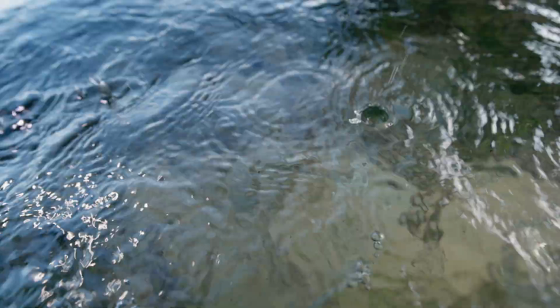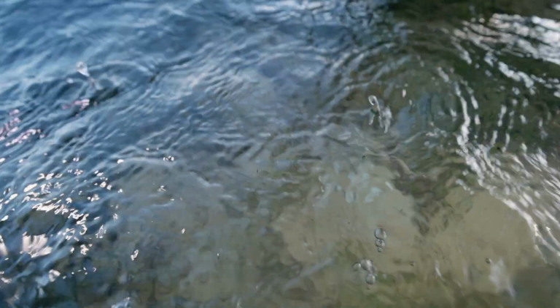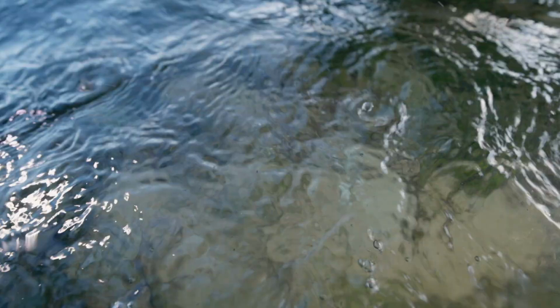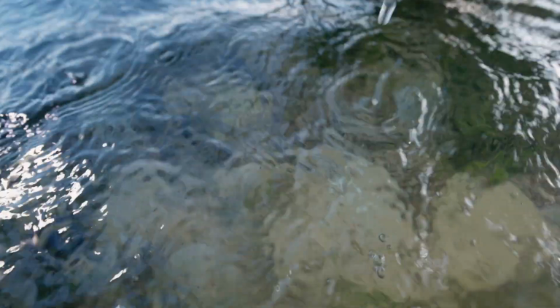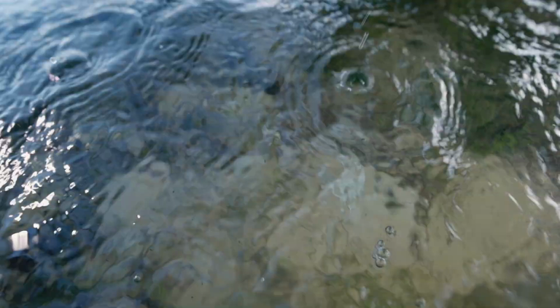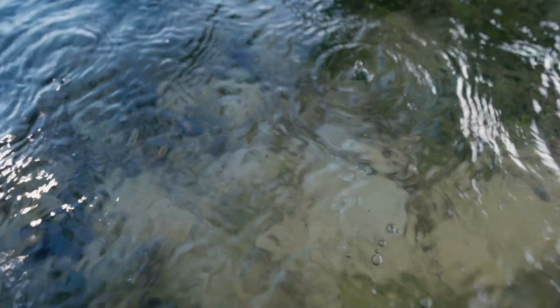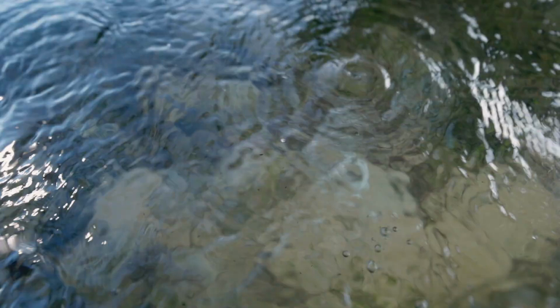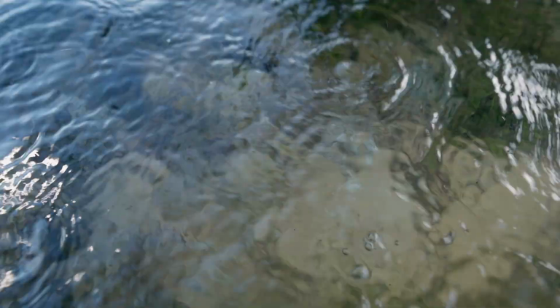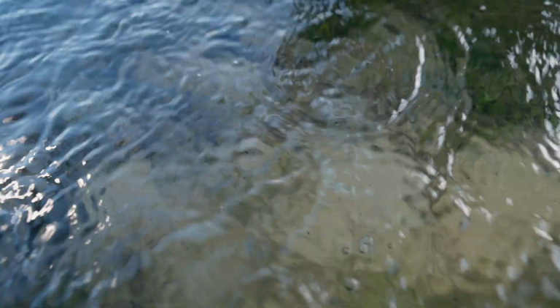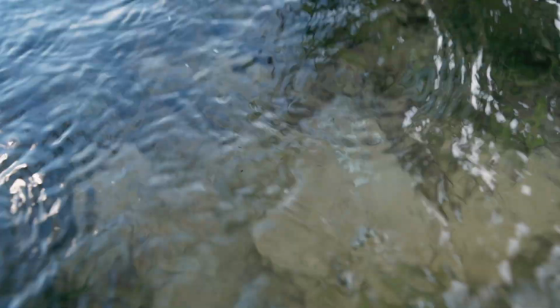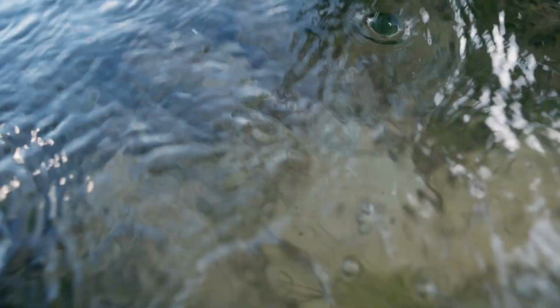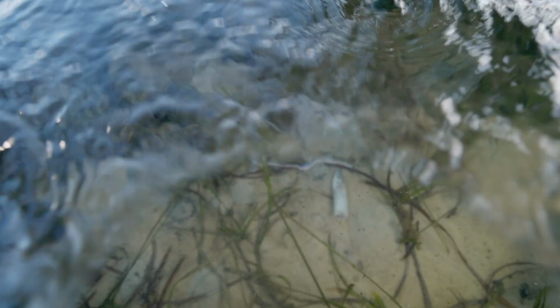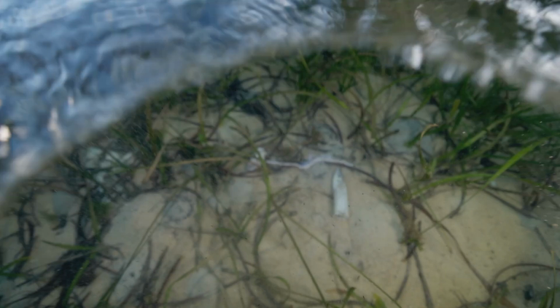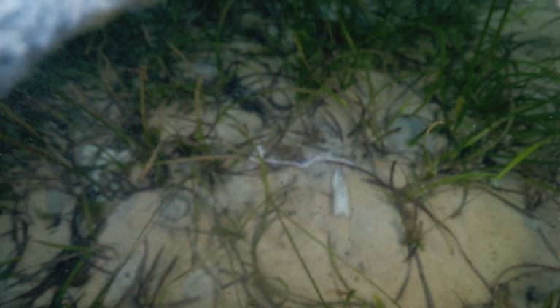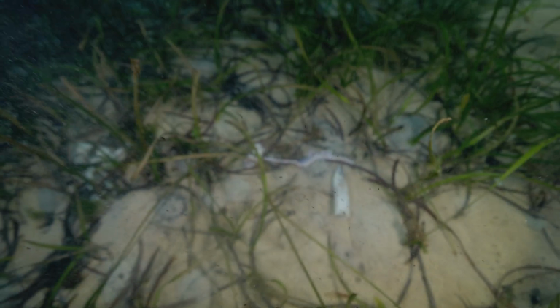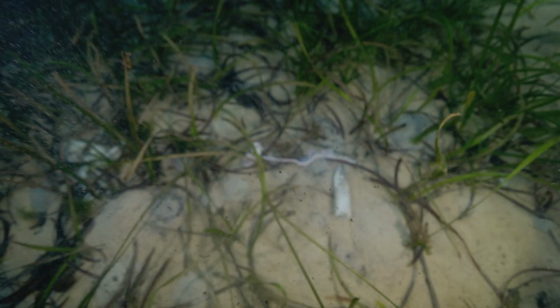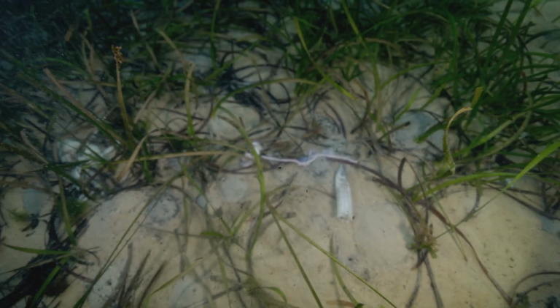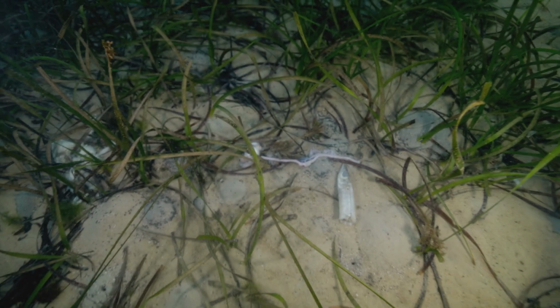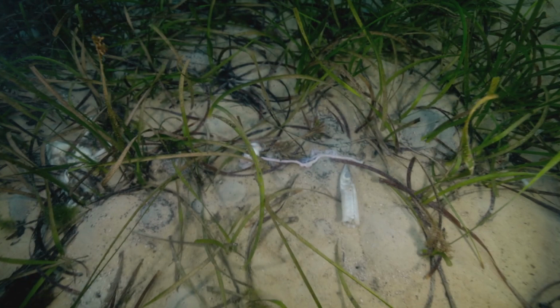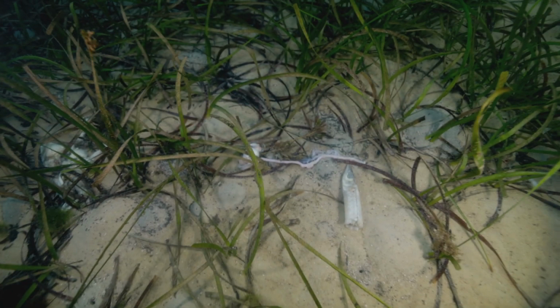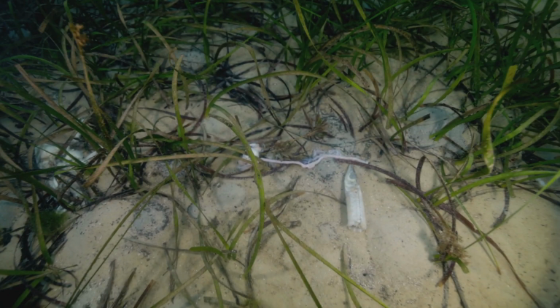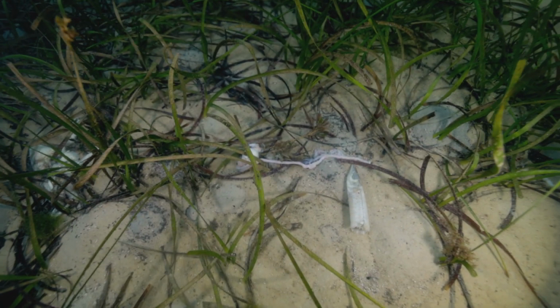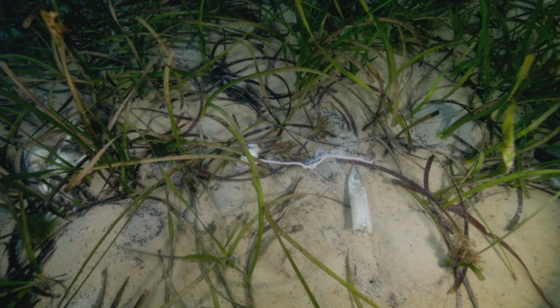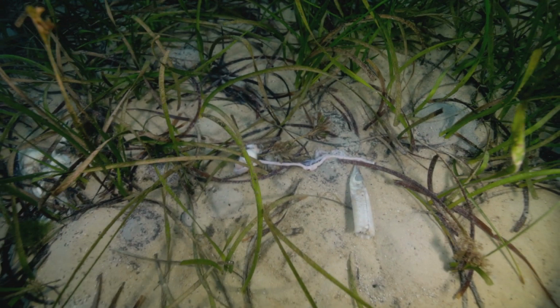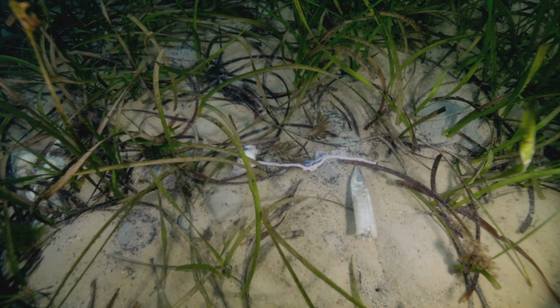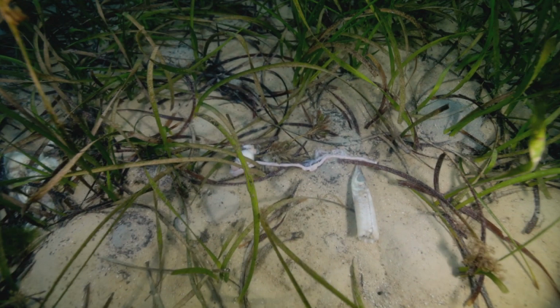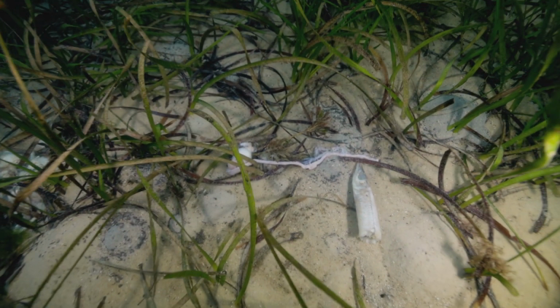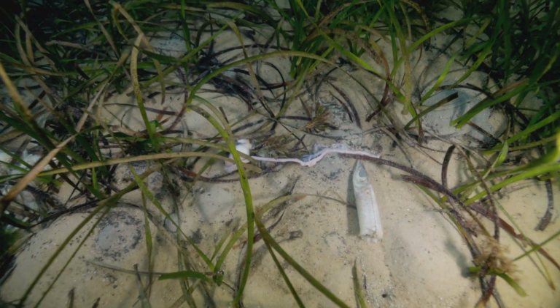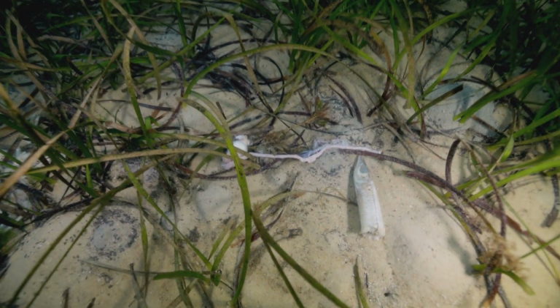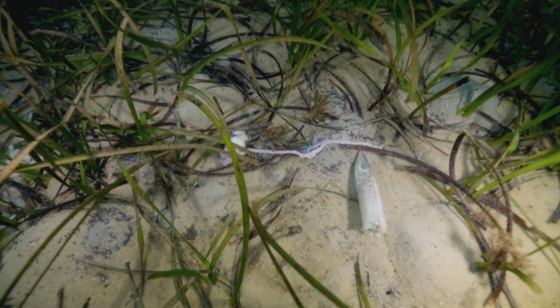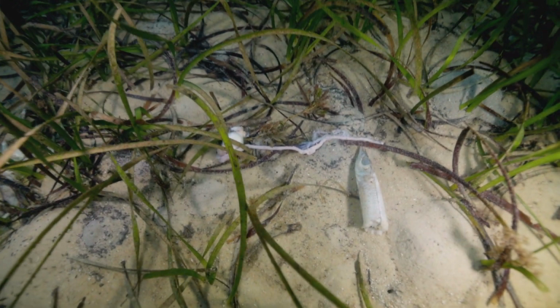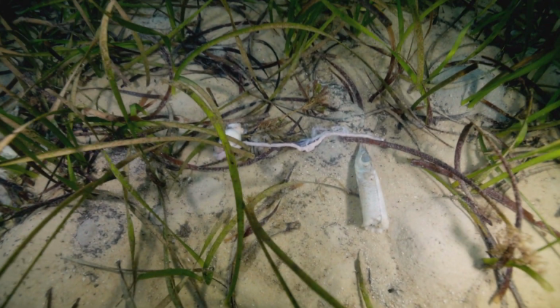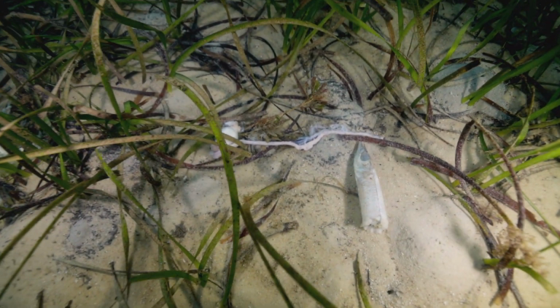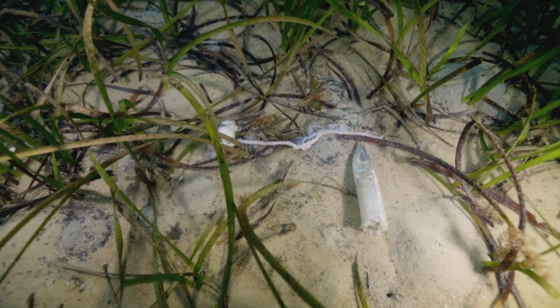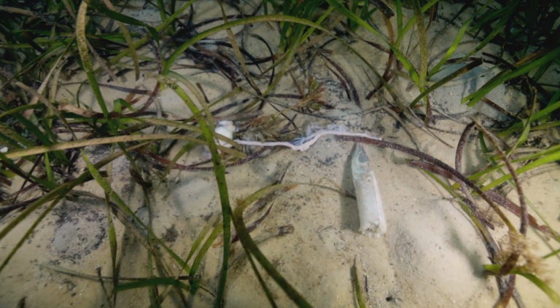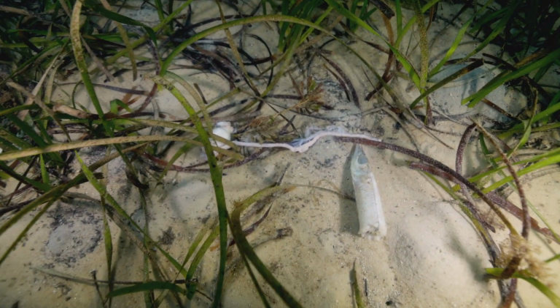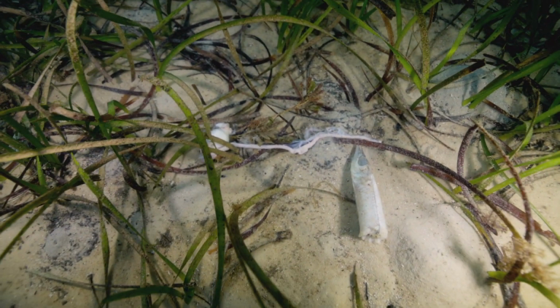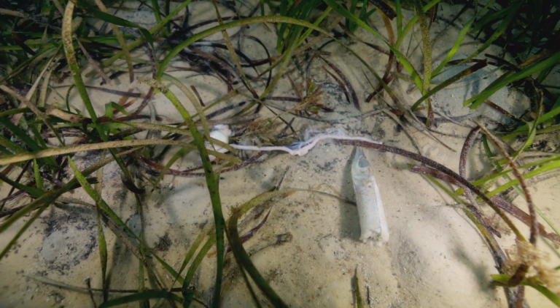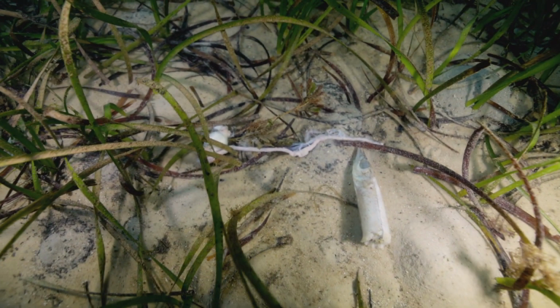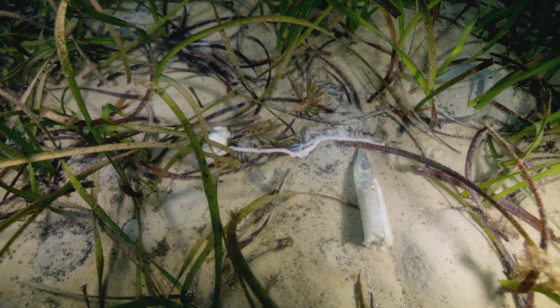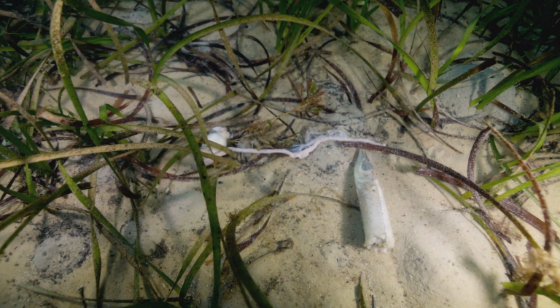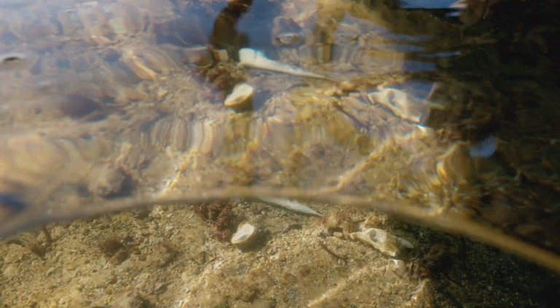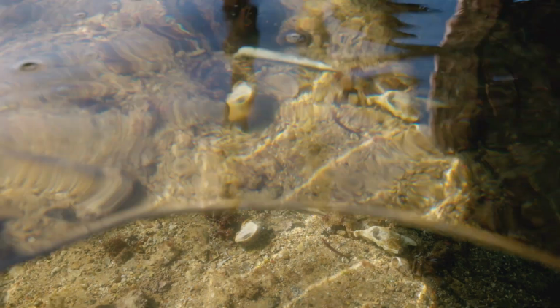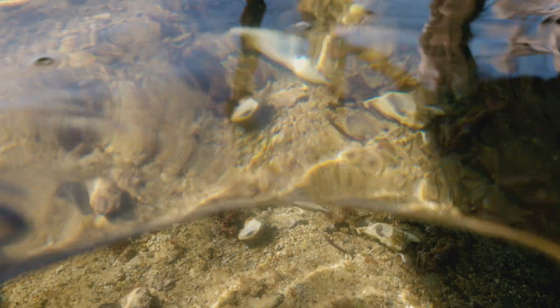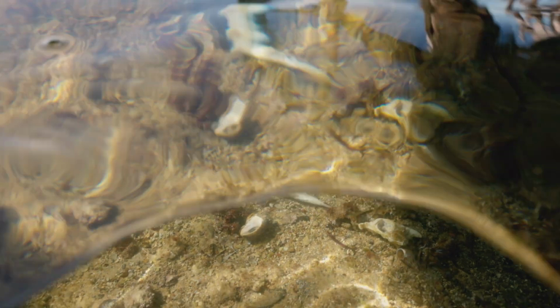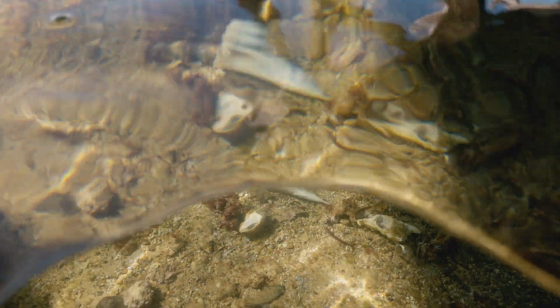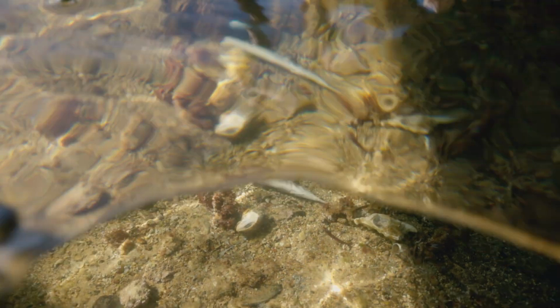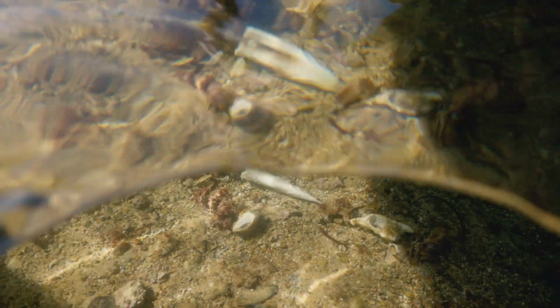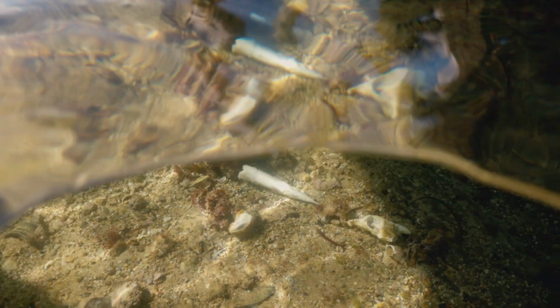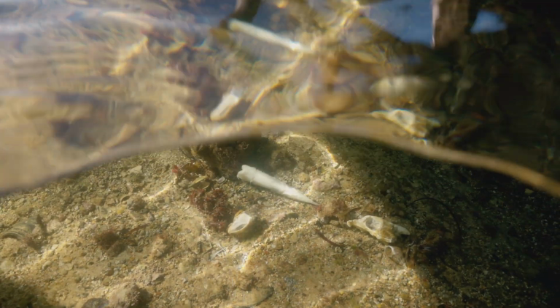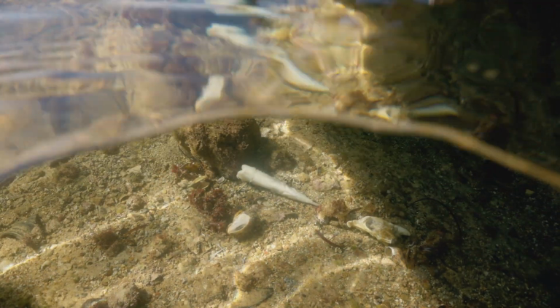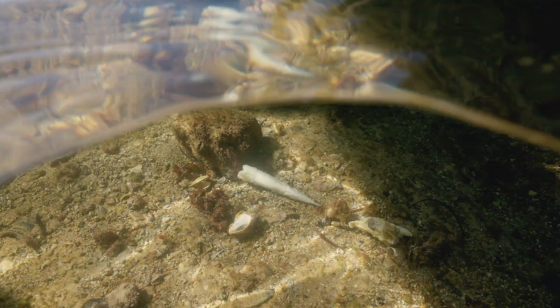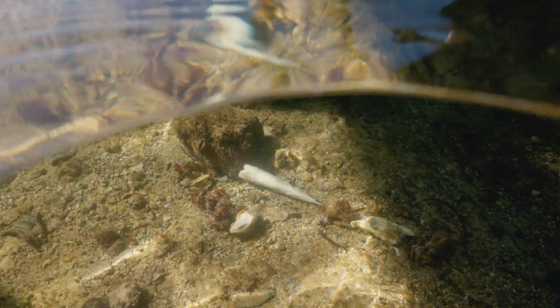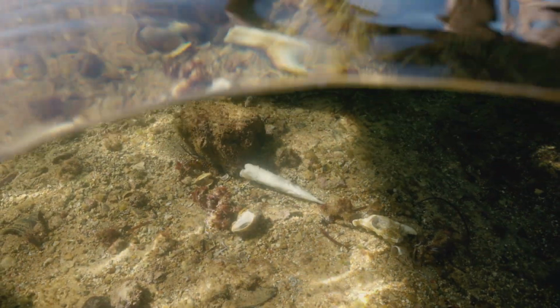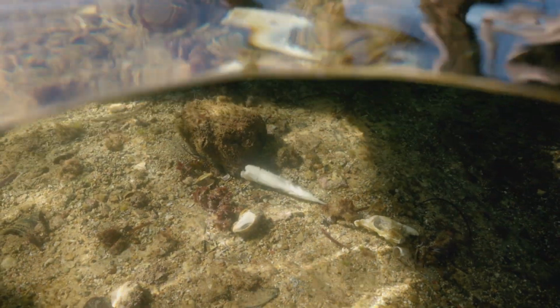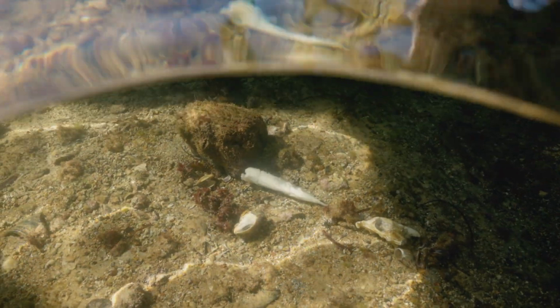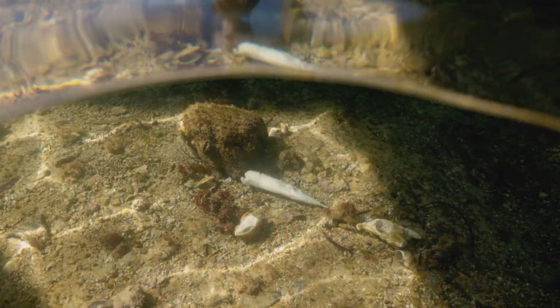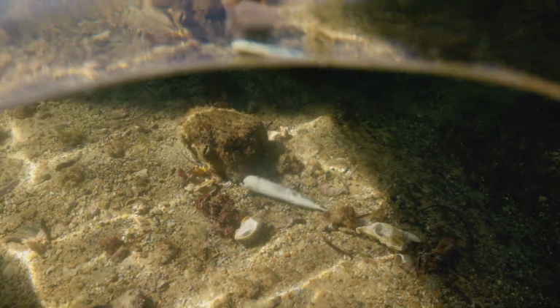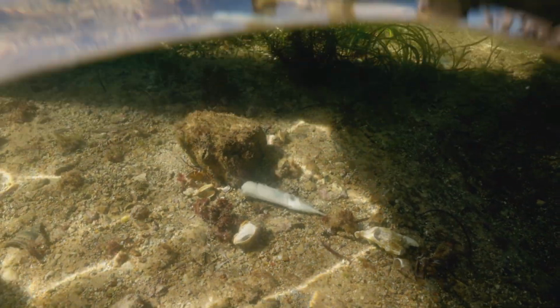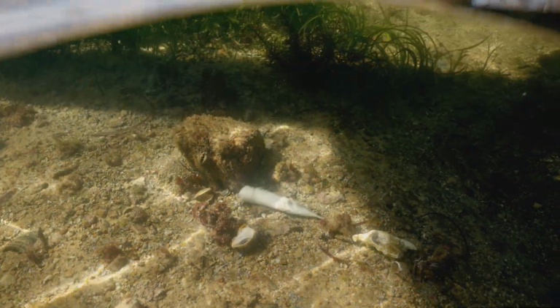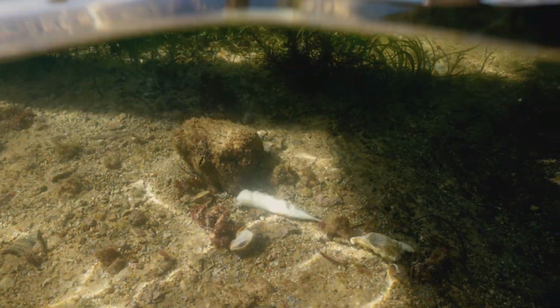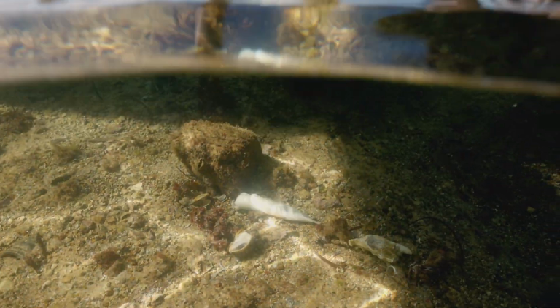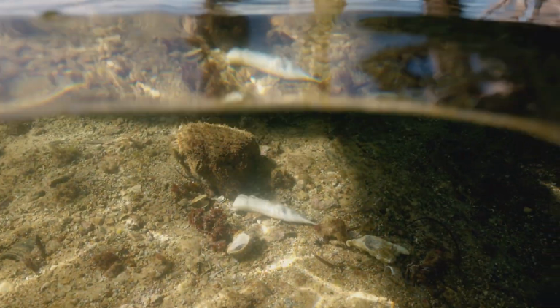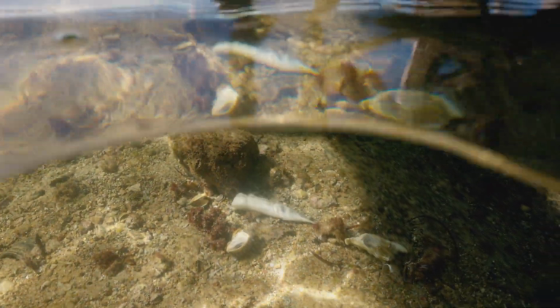Jumped in the water today at our drossend to see how things were looking. It's been impacted by the bloom for a few weeks now and this is what I saw.